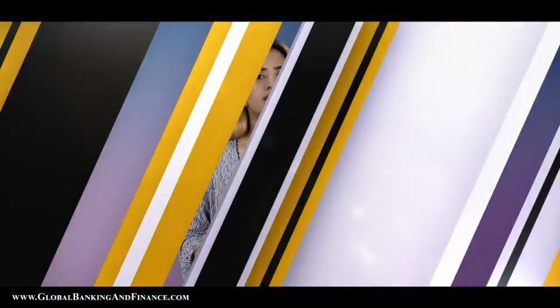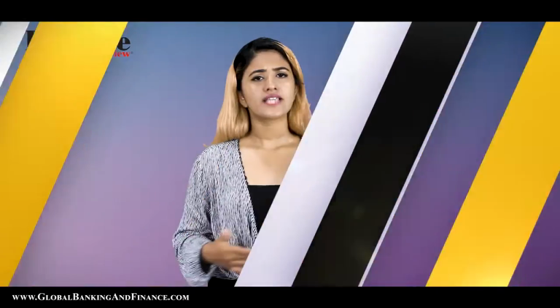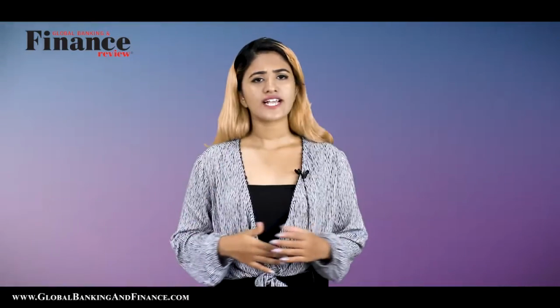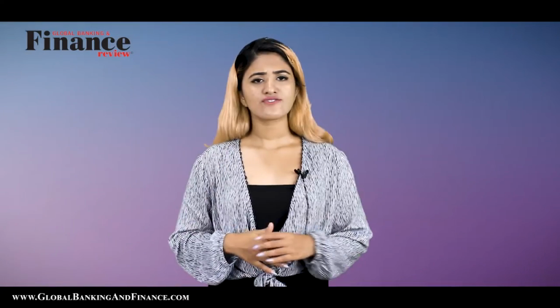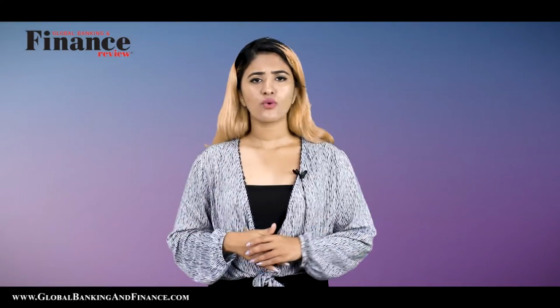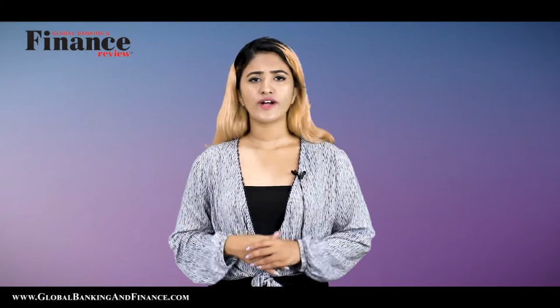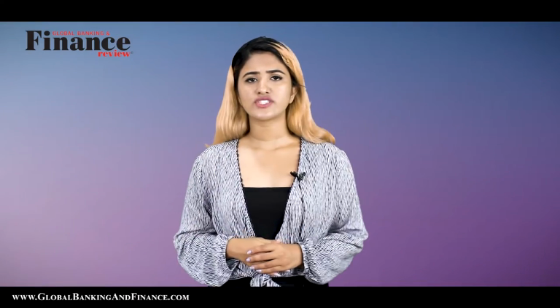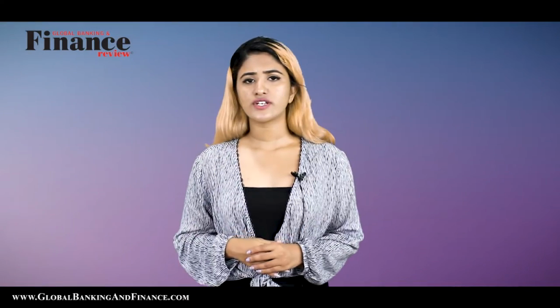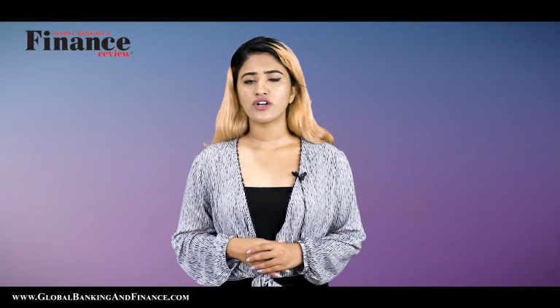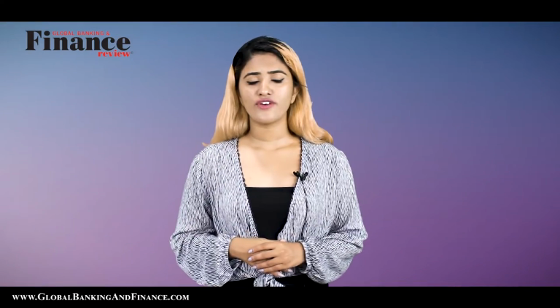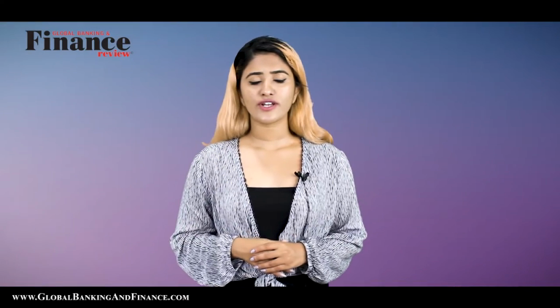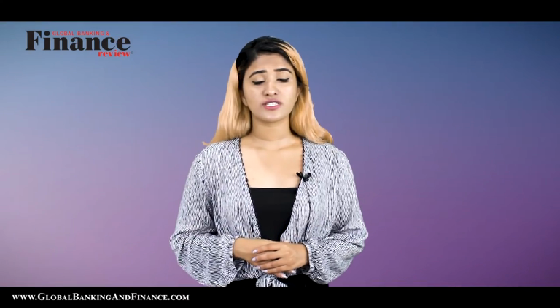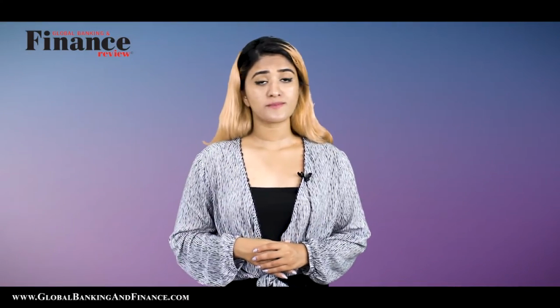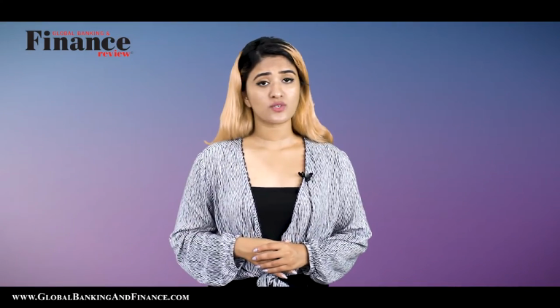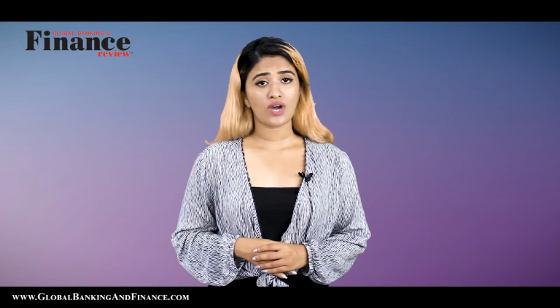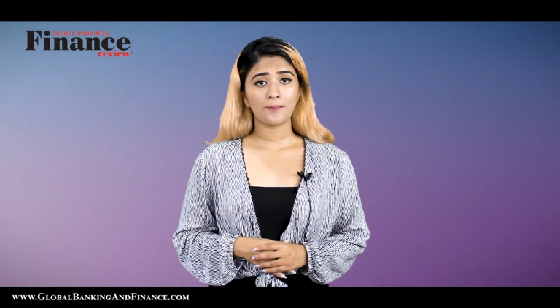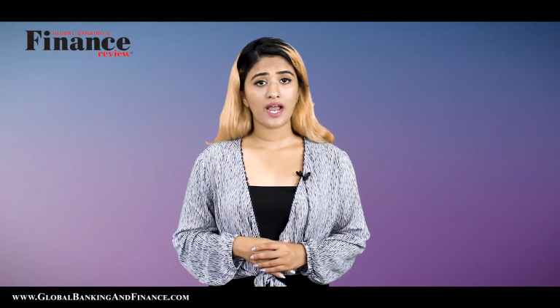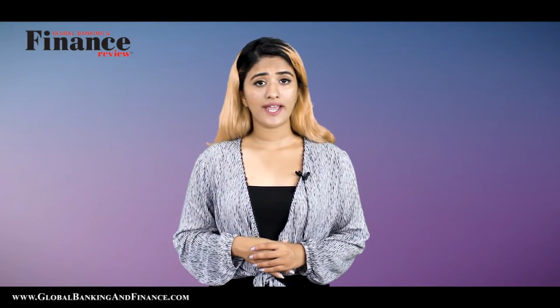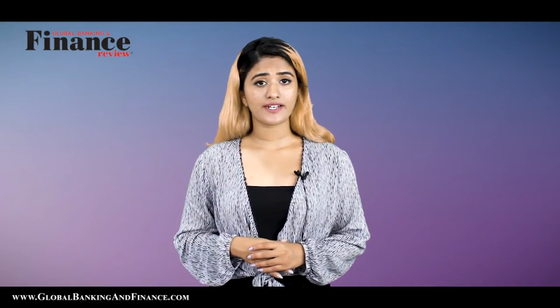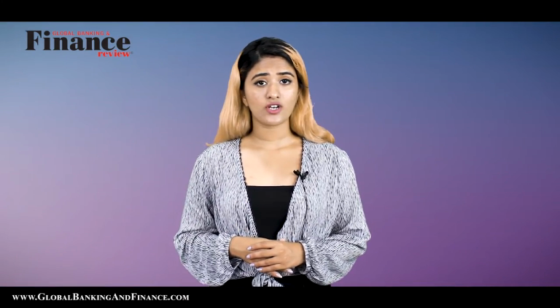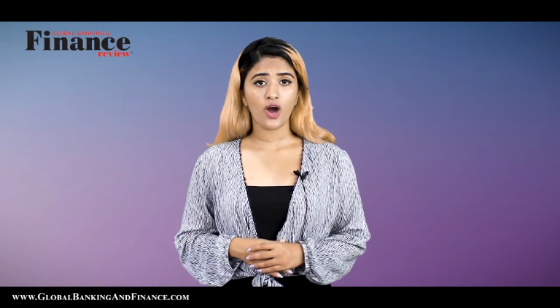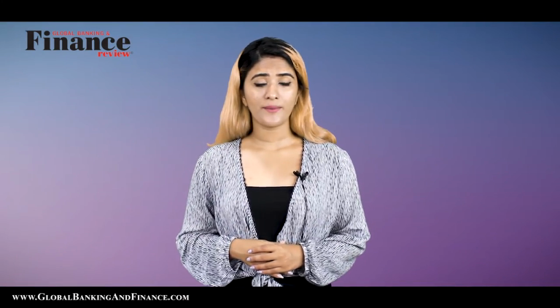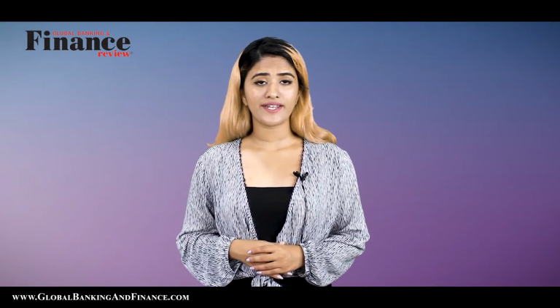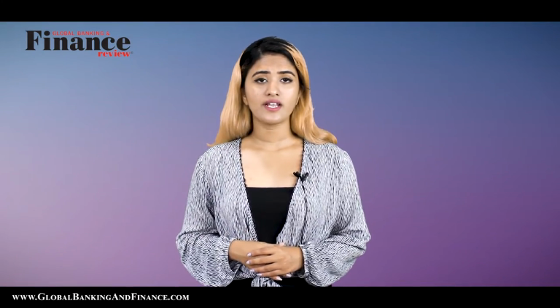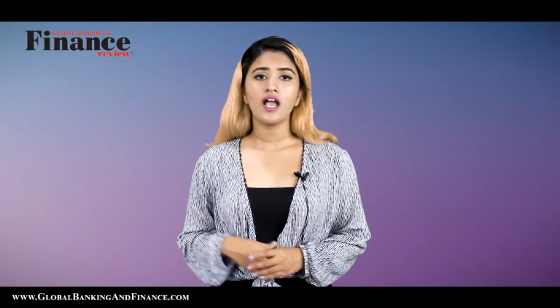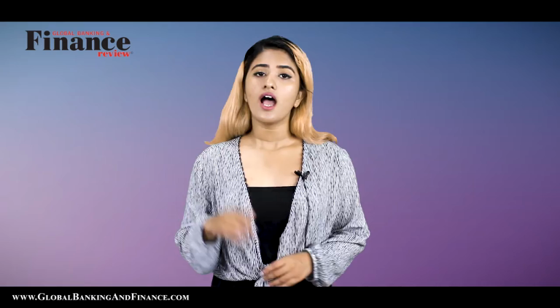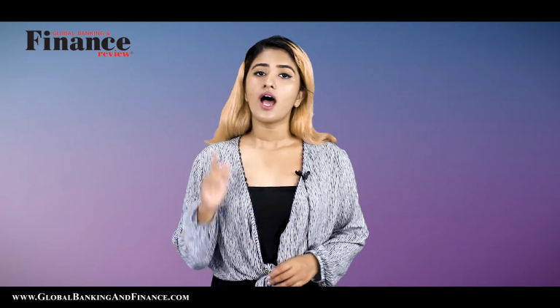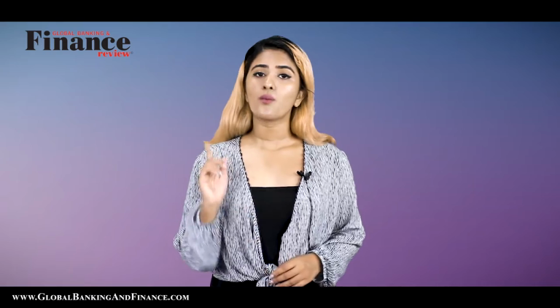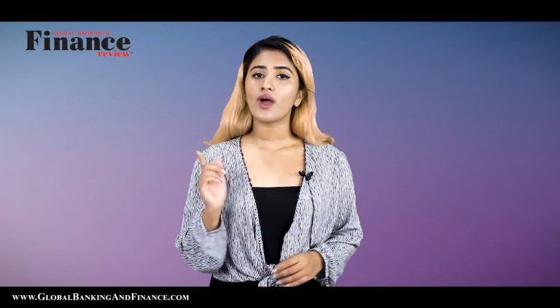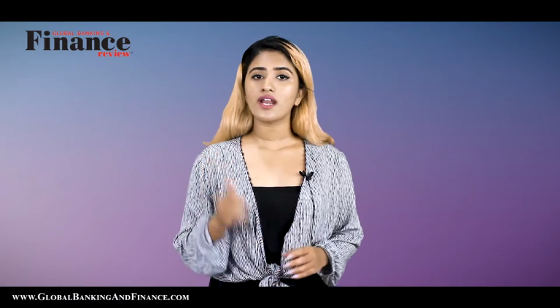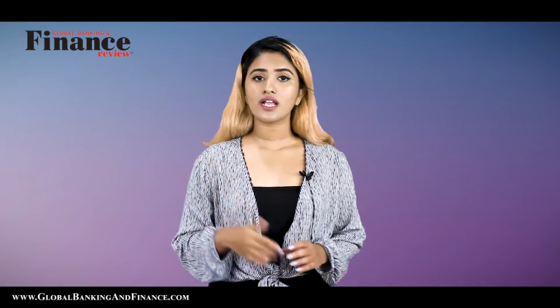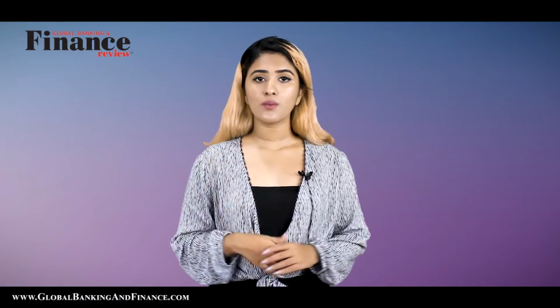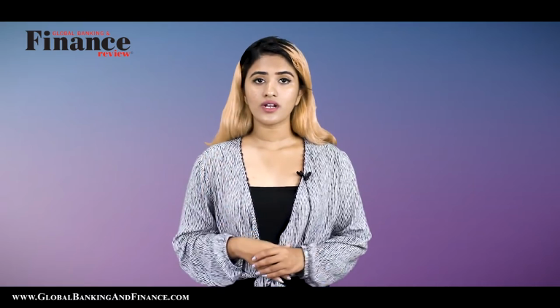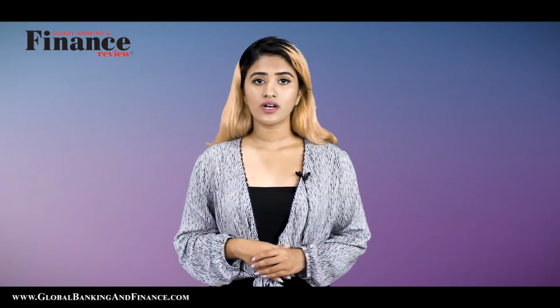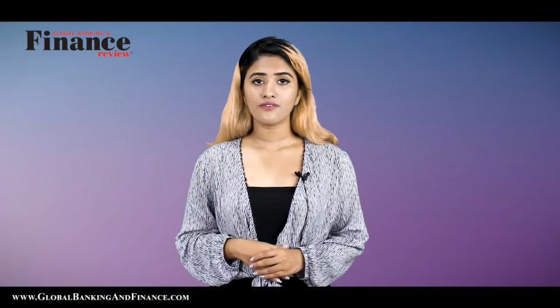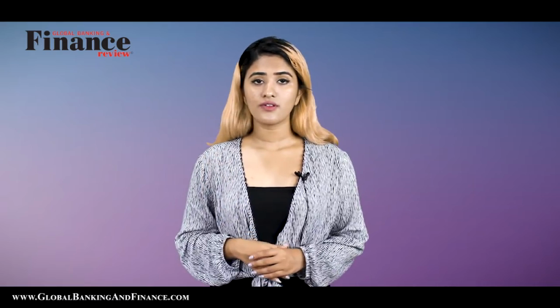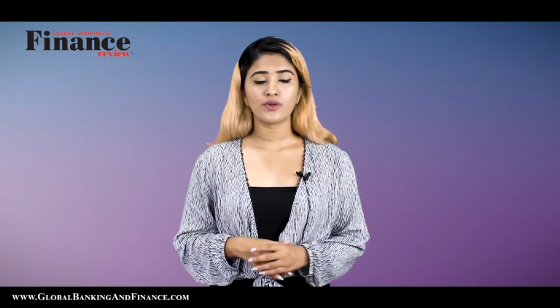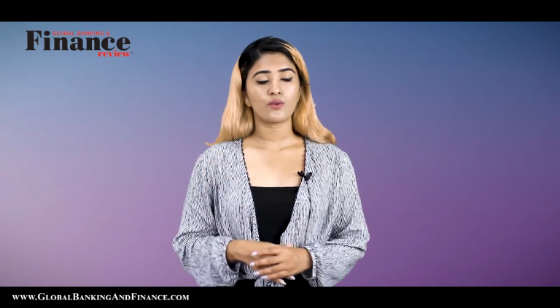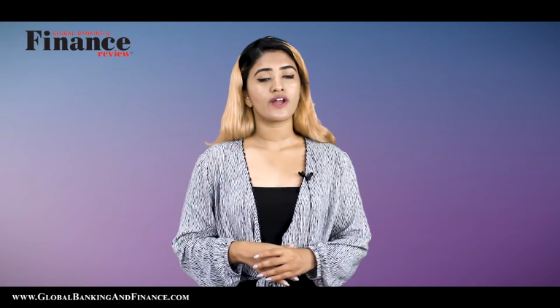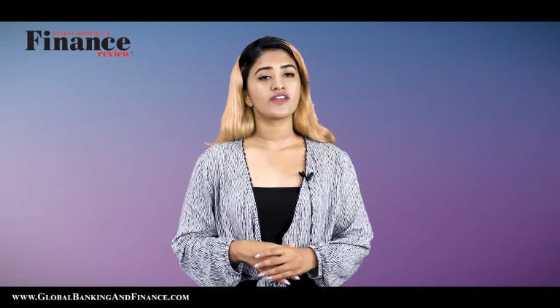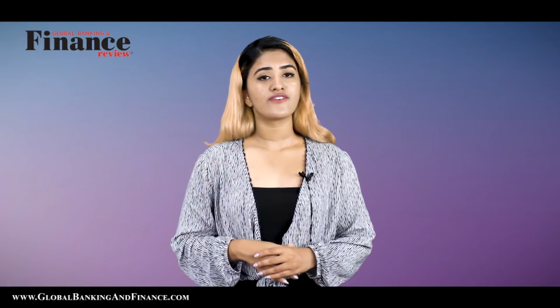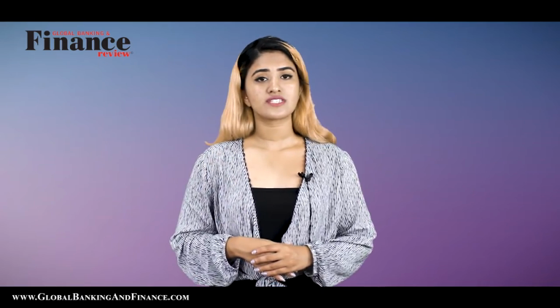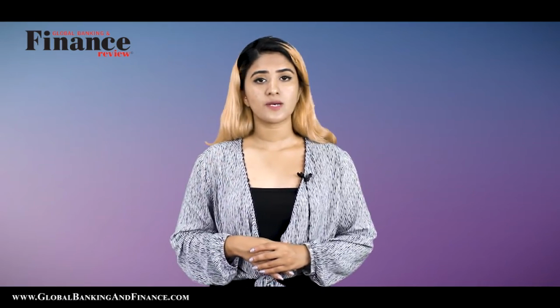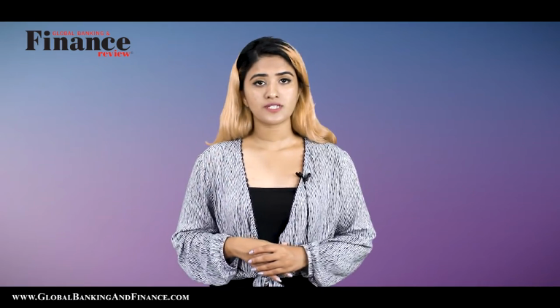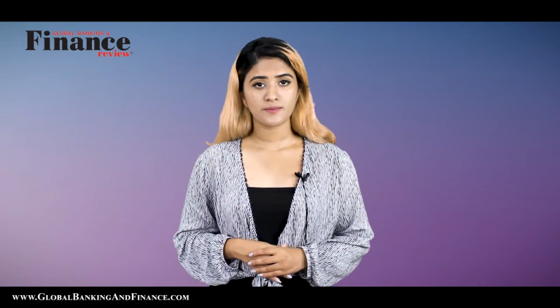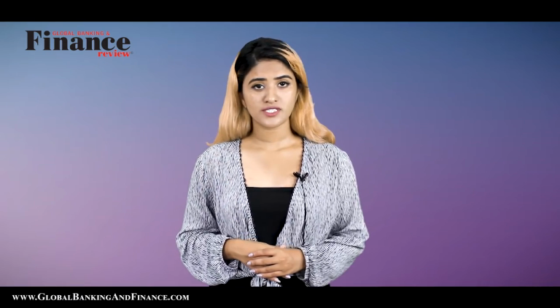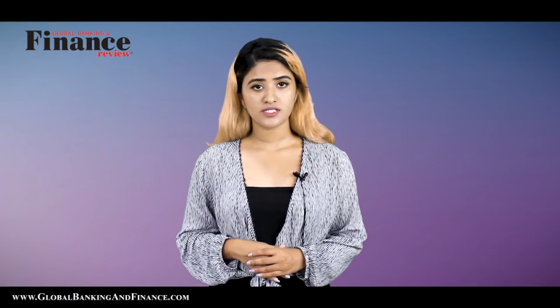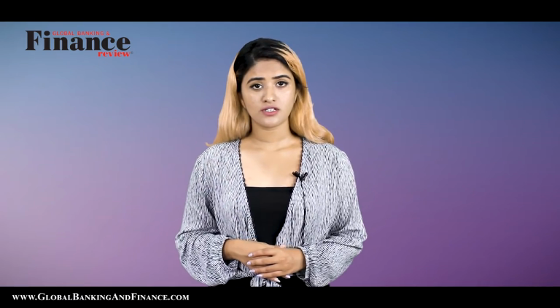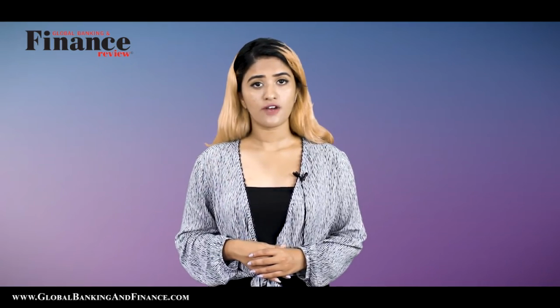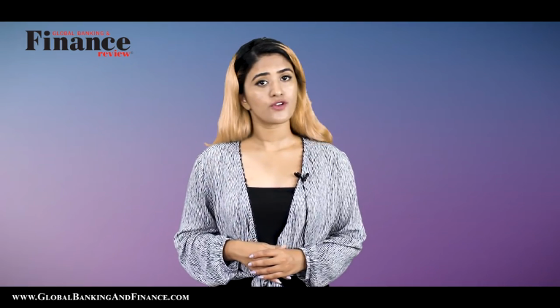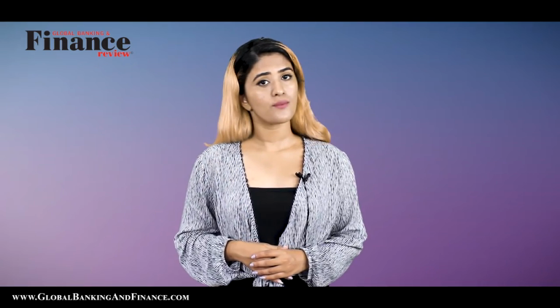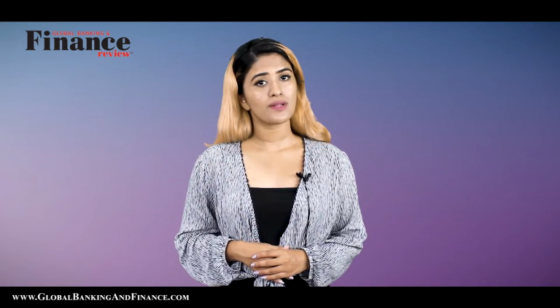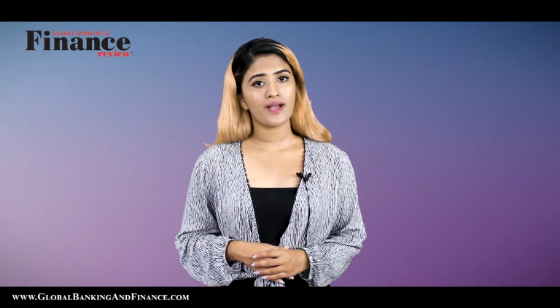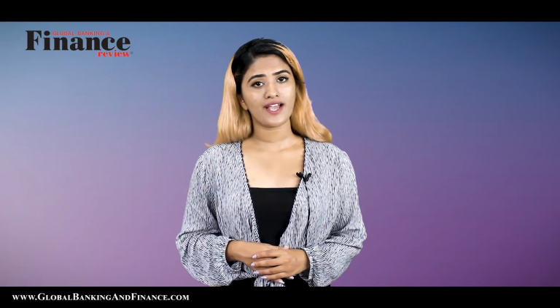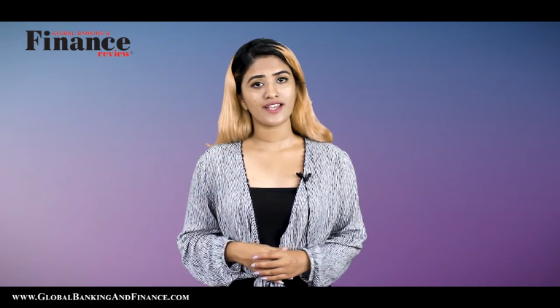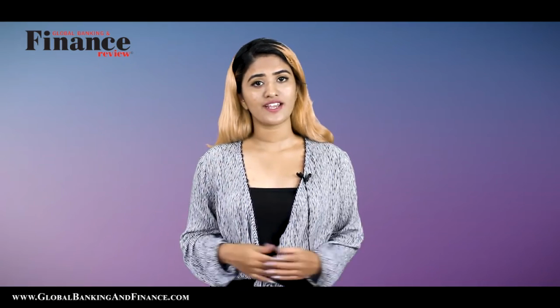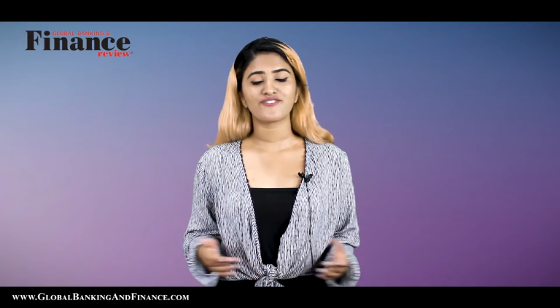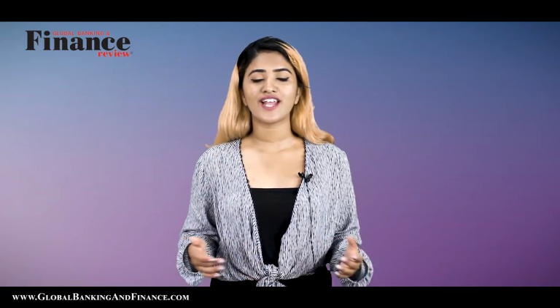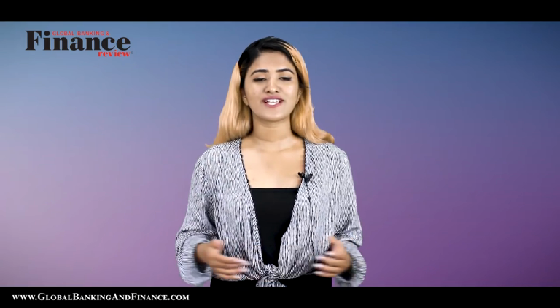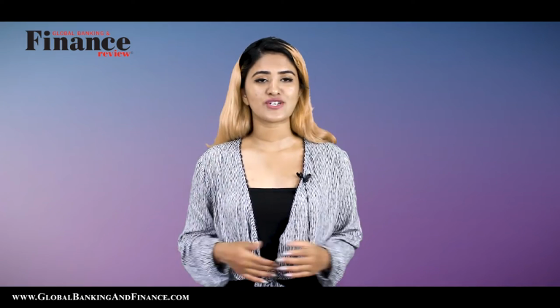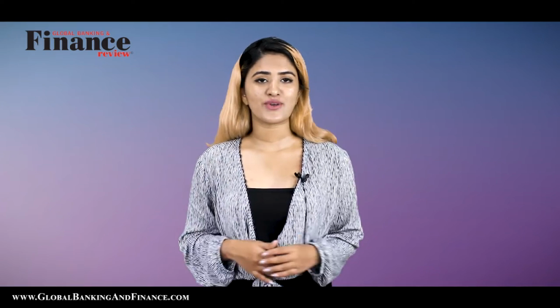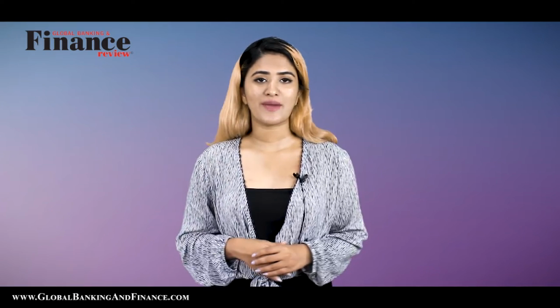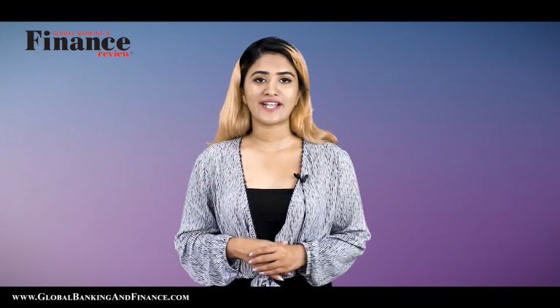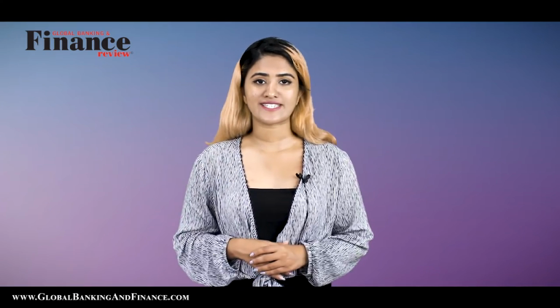Thanks for watching. Don't forget to subscribe, like, and comment. And one lucky winner will win a one-year pre-subscription to Global Banking and Finance TV Magazine.